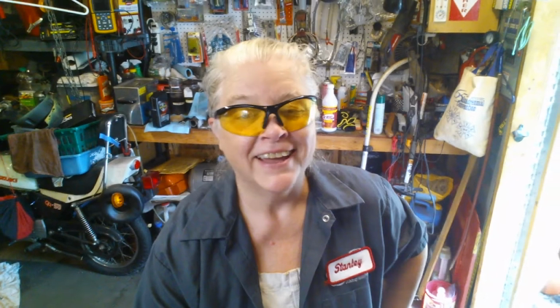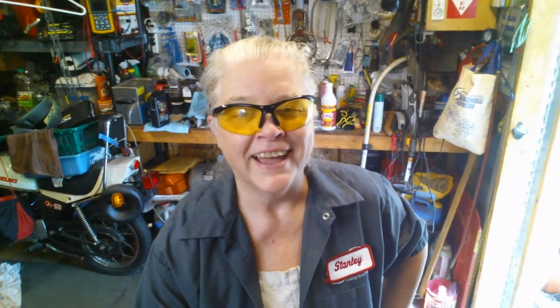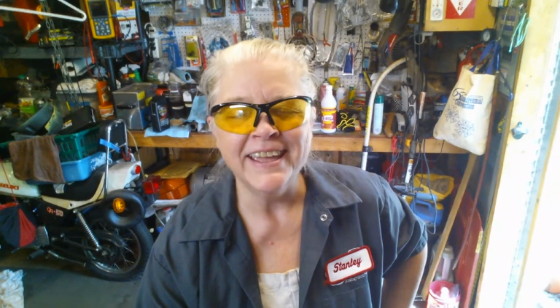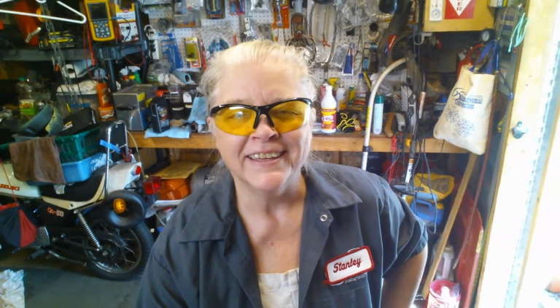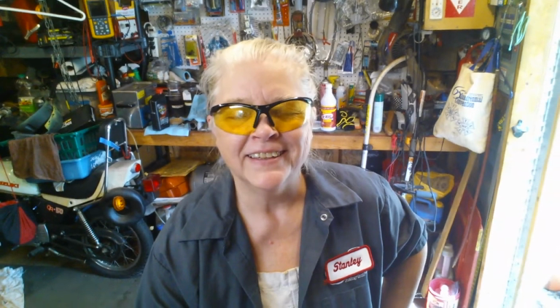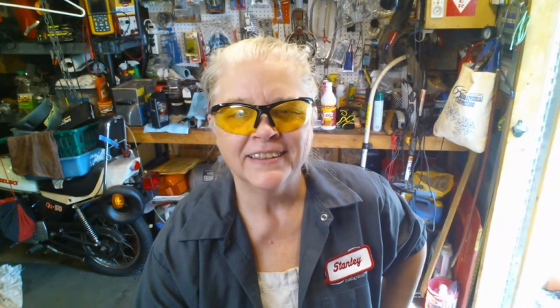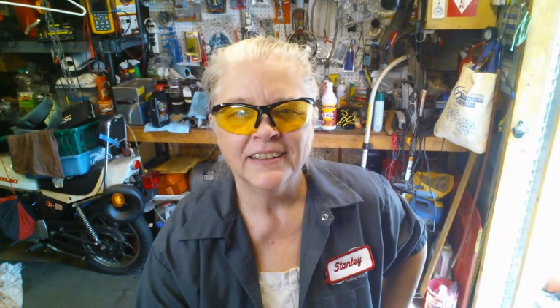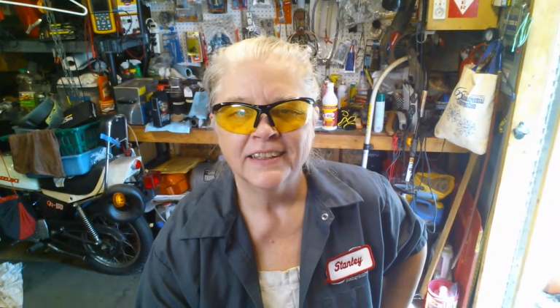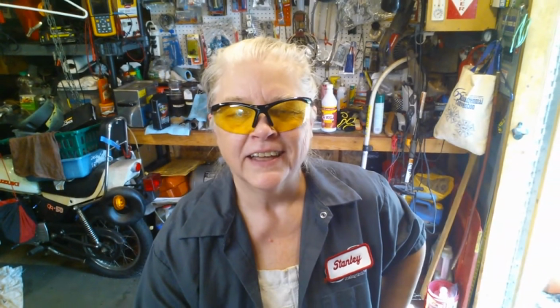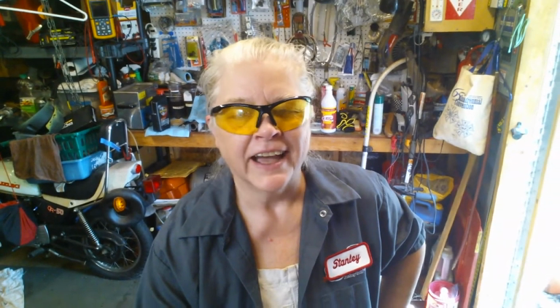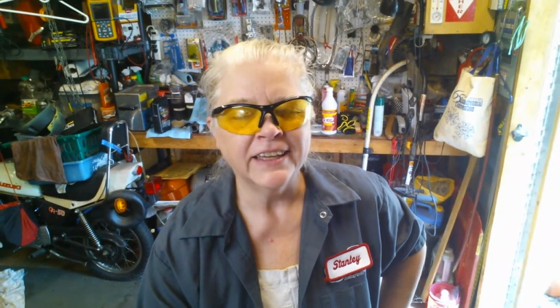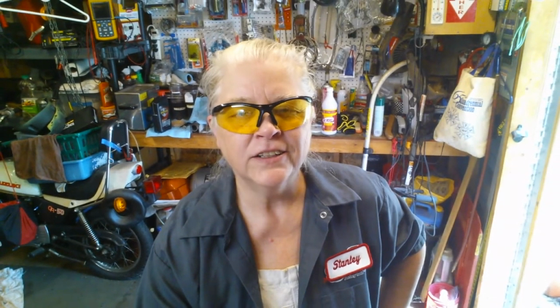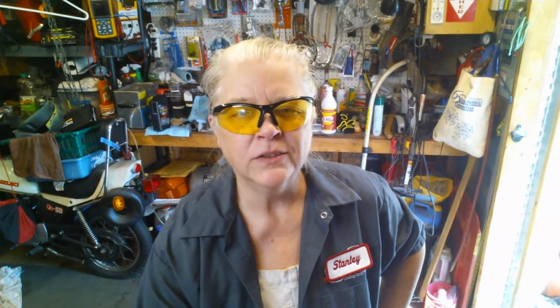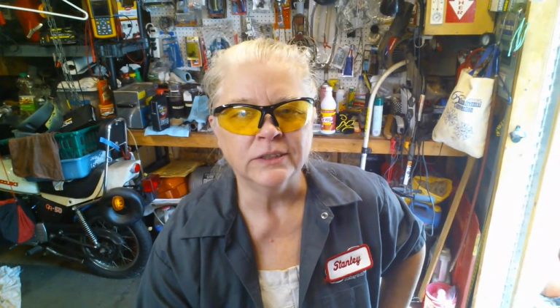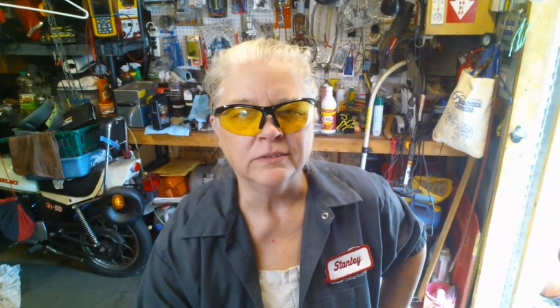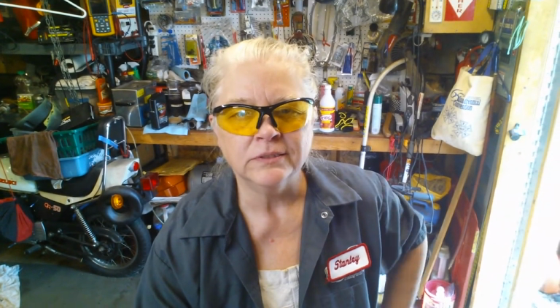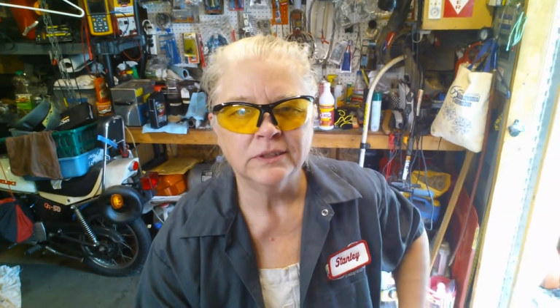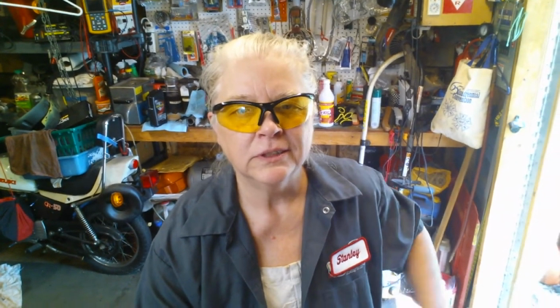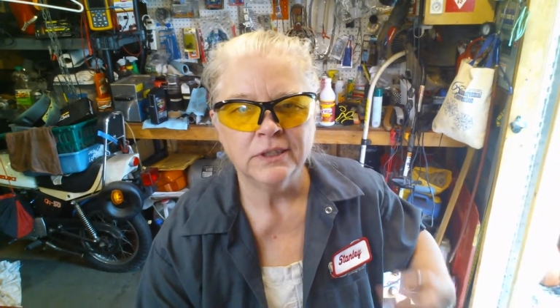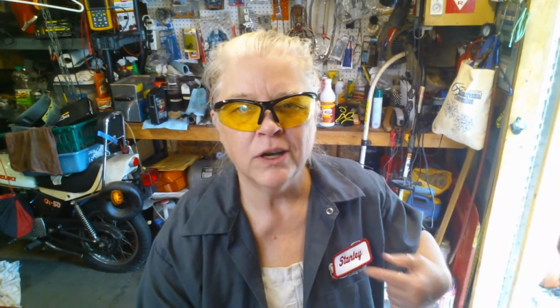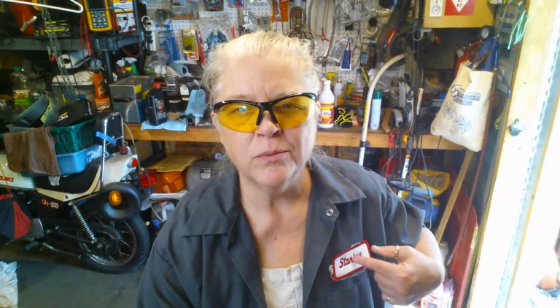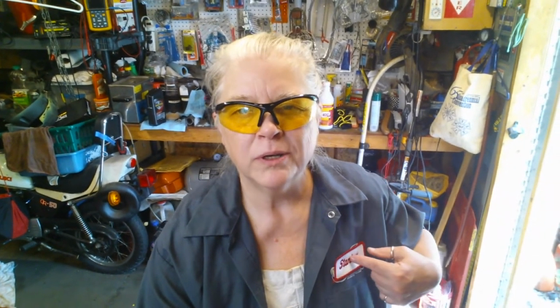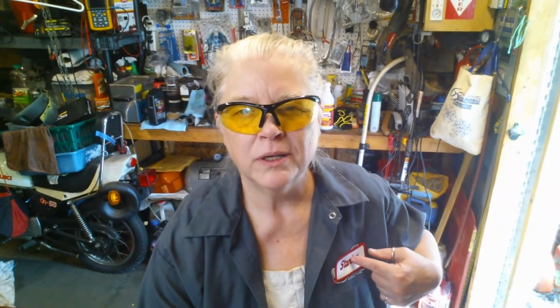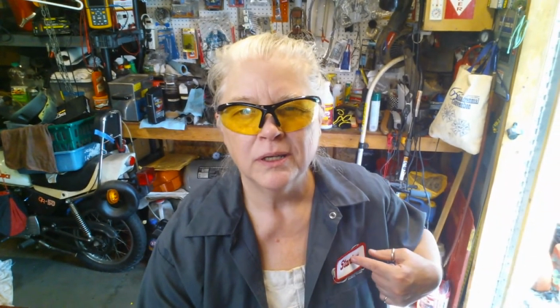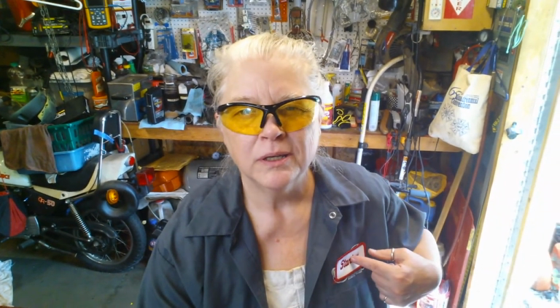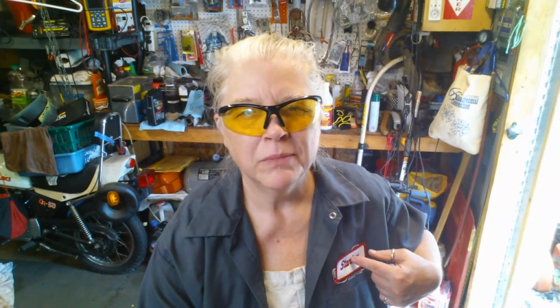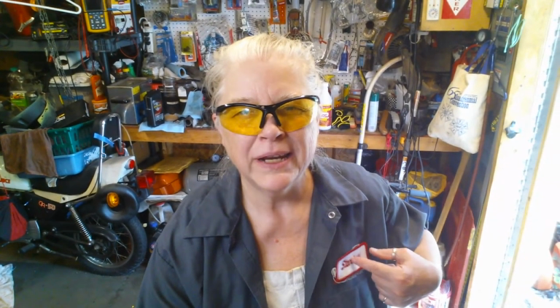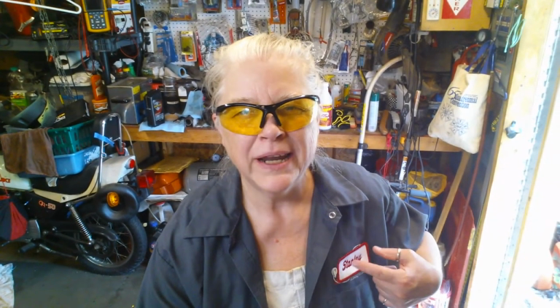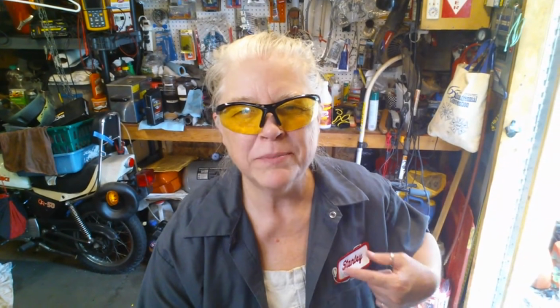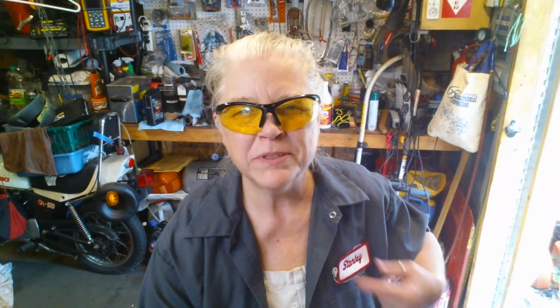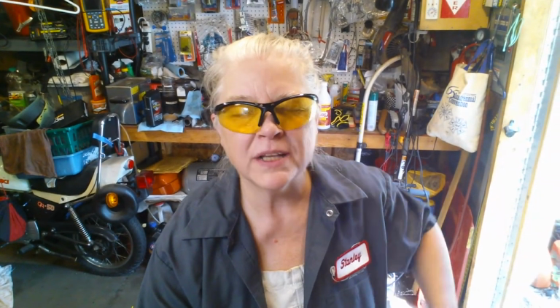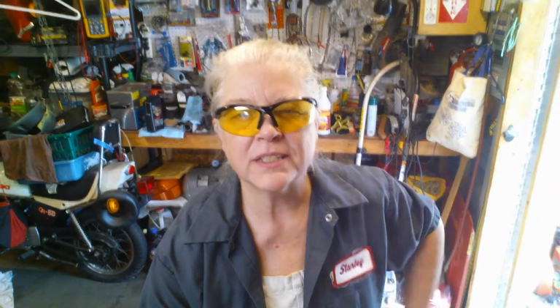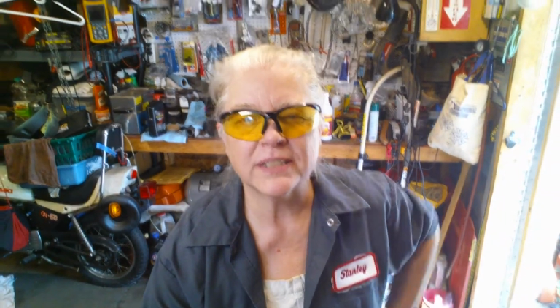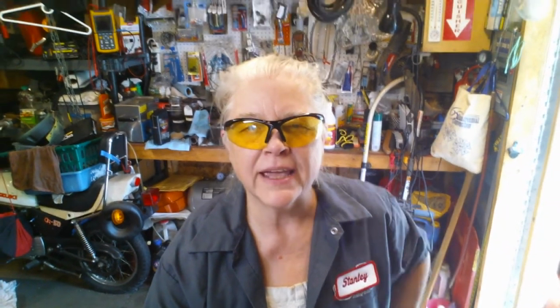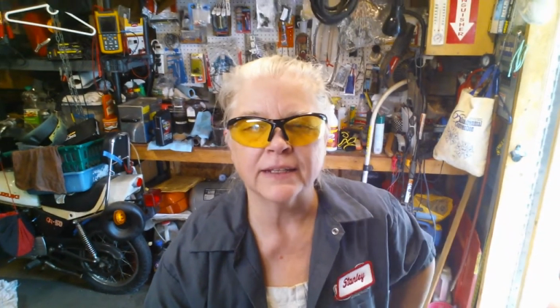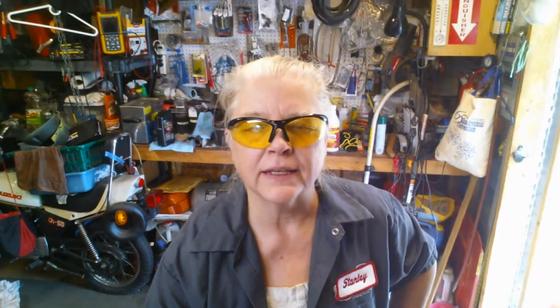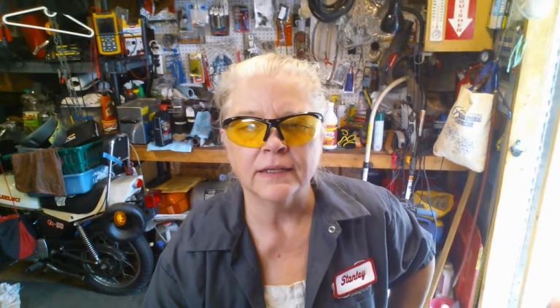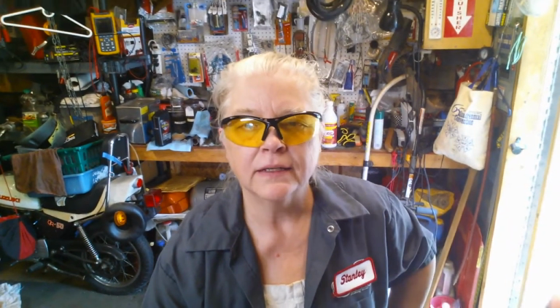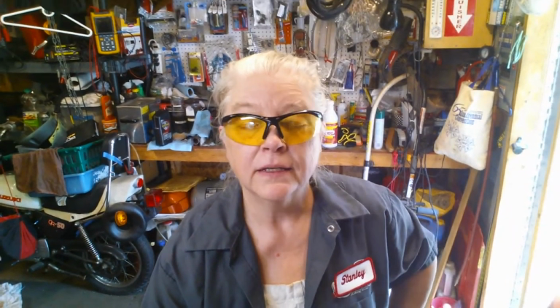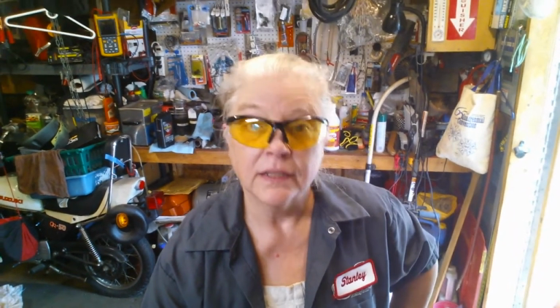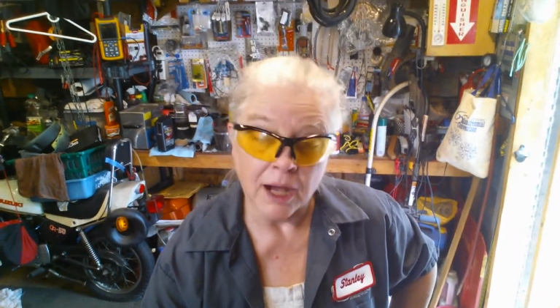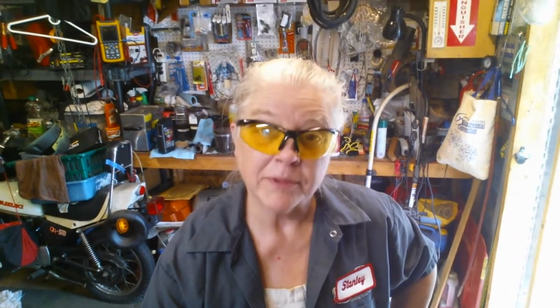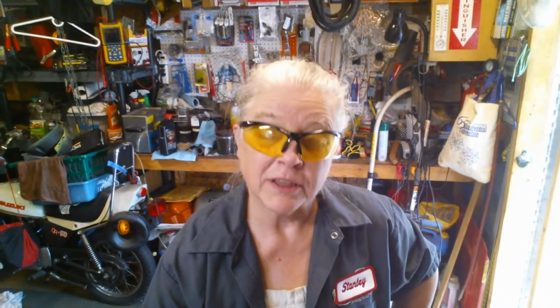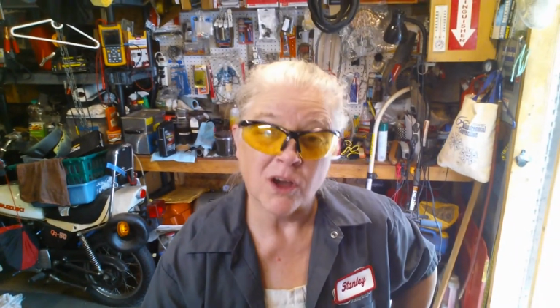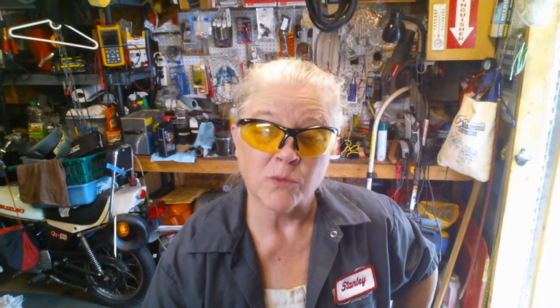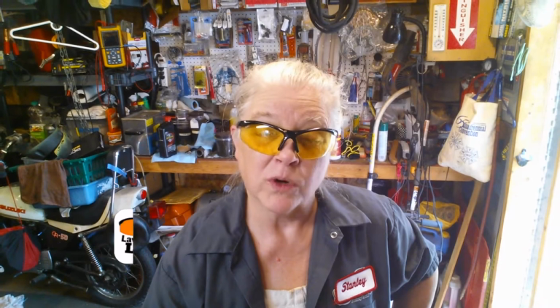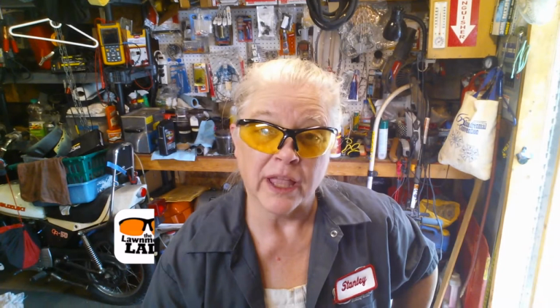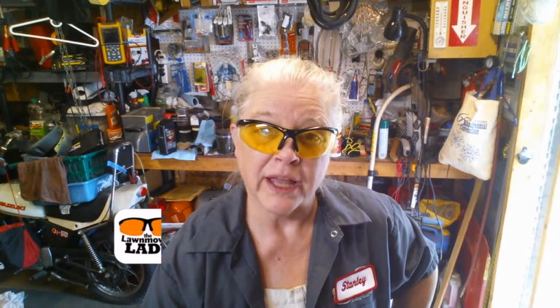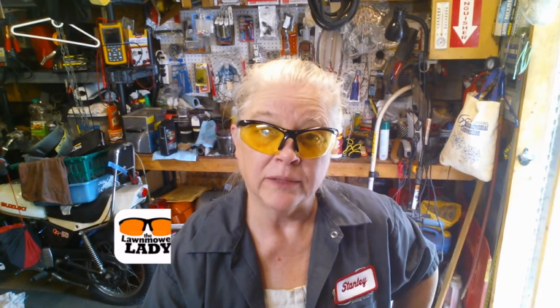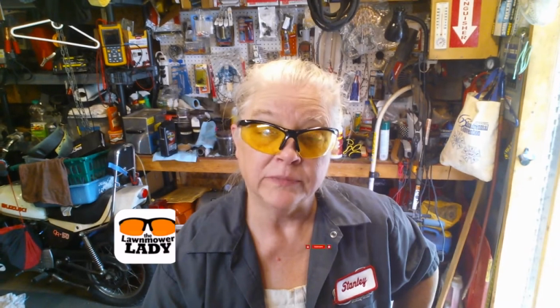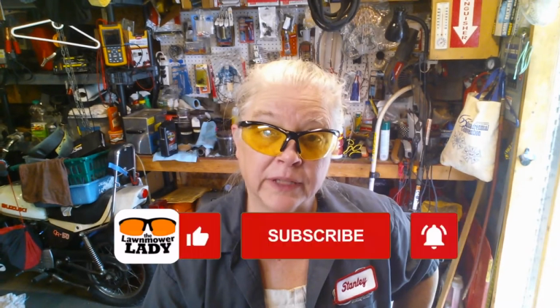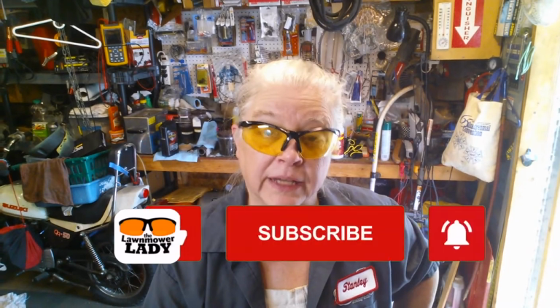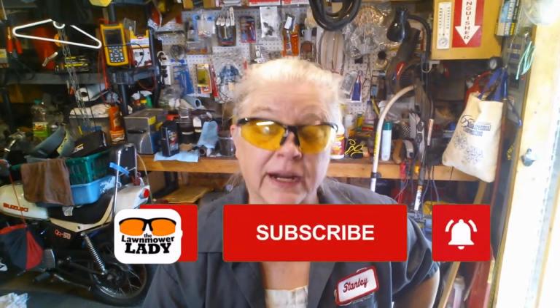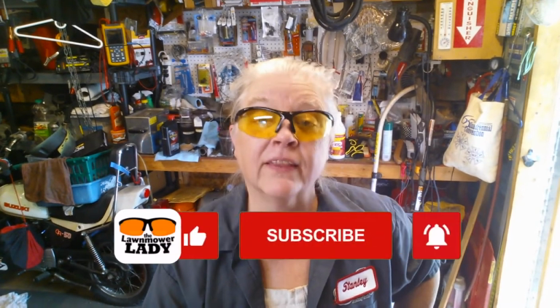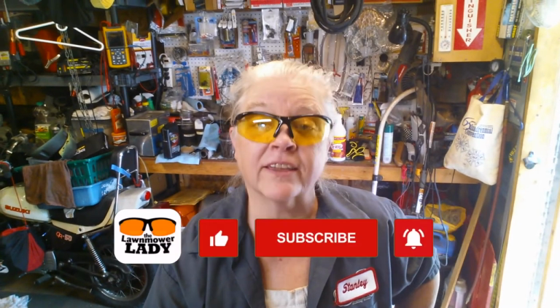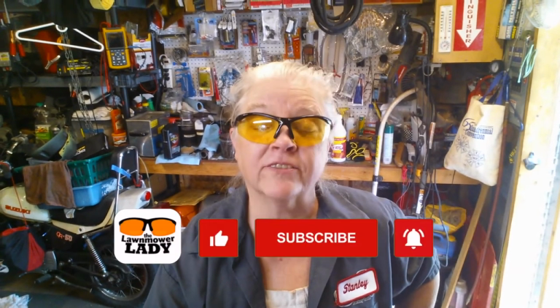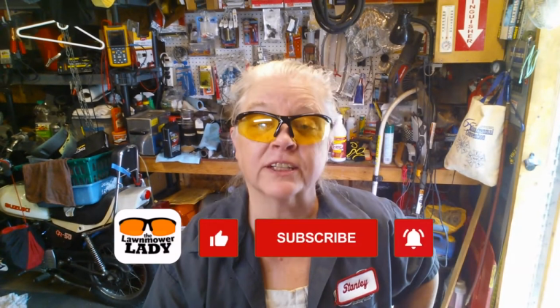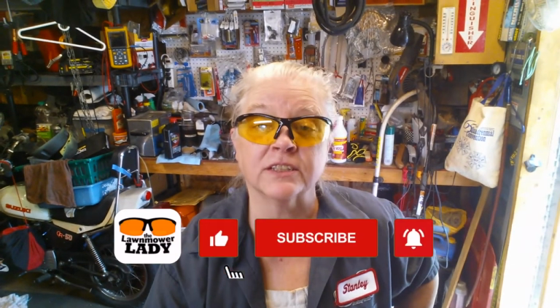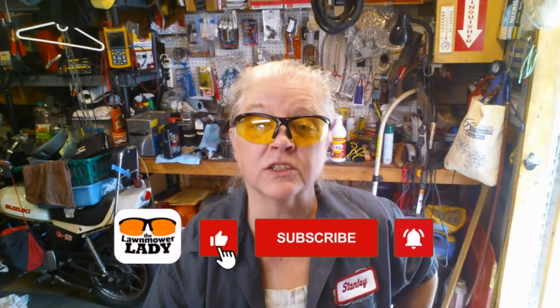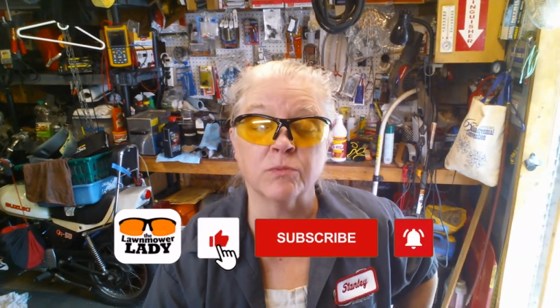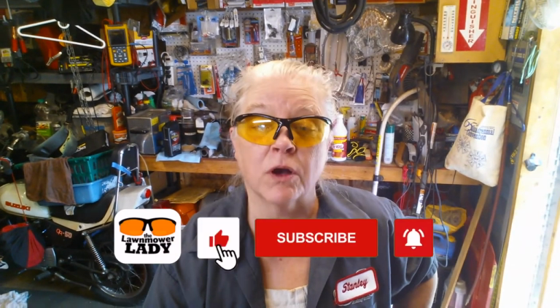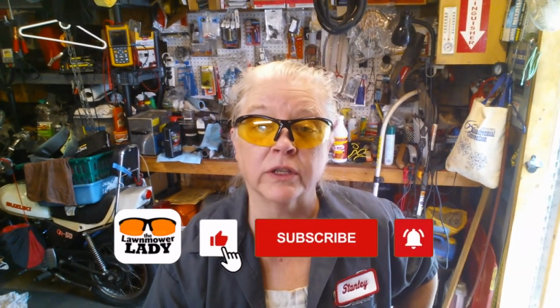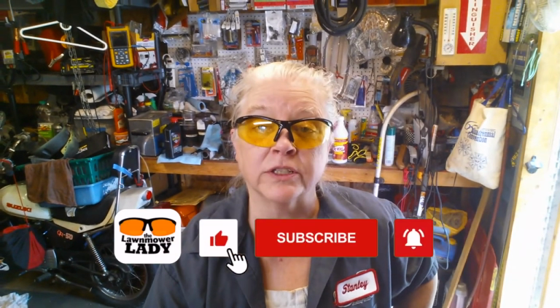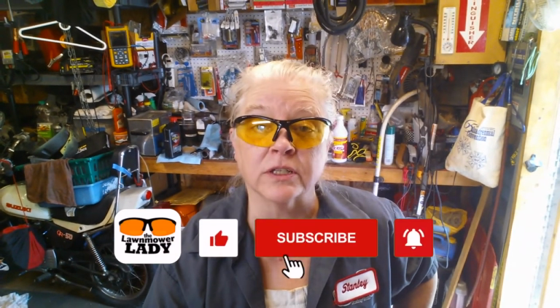Hey! How you doing? Nope, my name's not Stanley. I'm the Lawn Mower Lady, and I like fixing small engines.